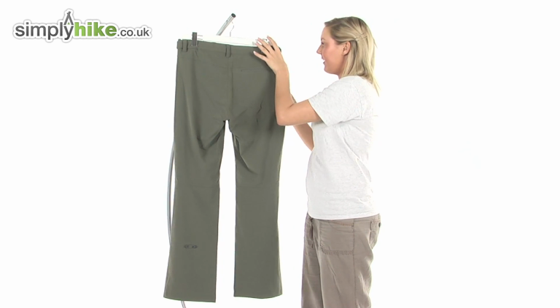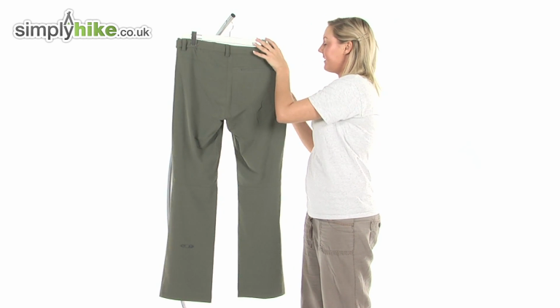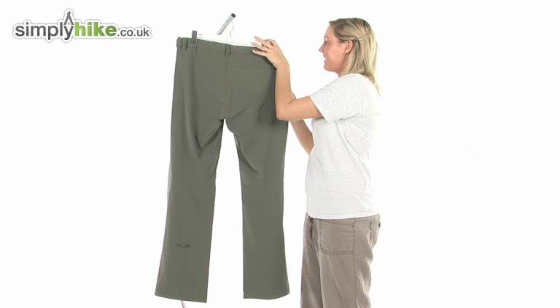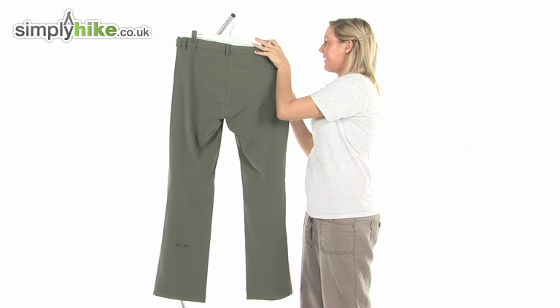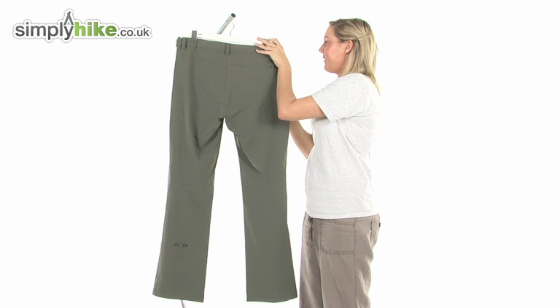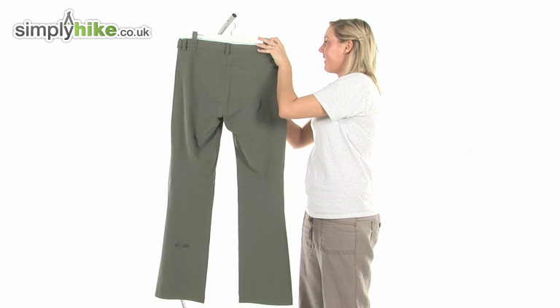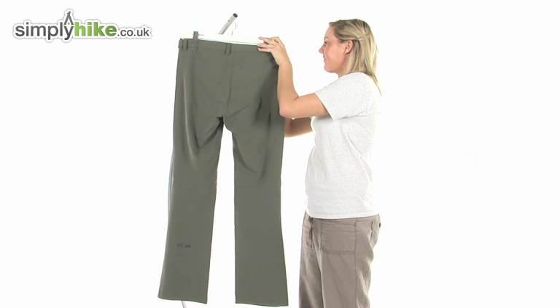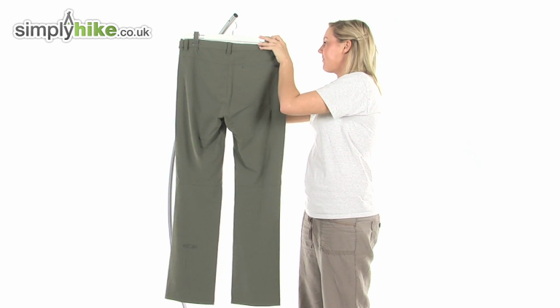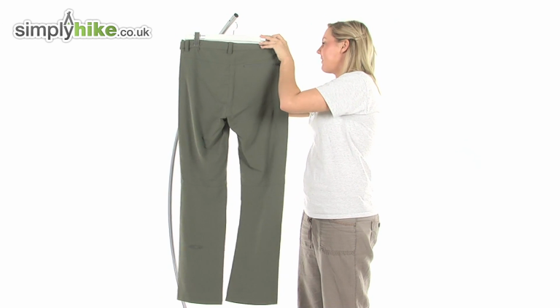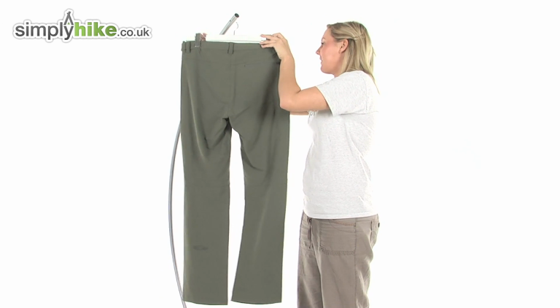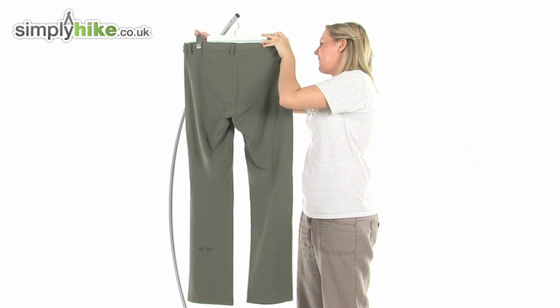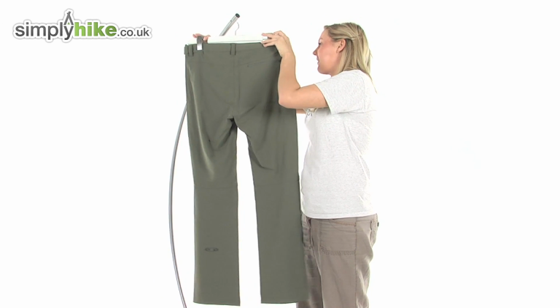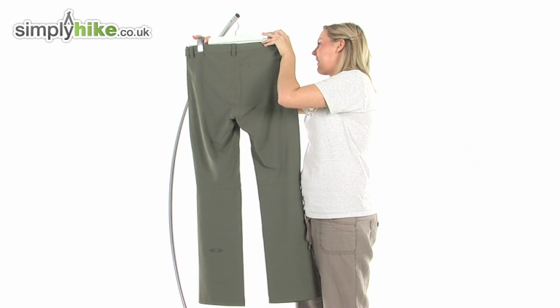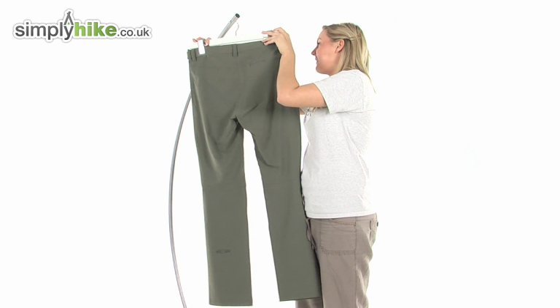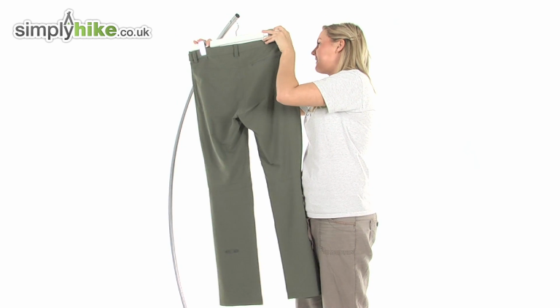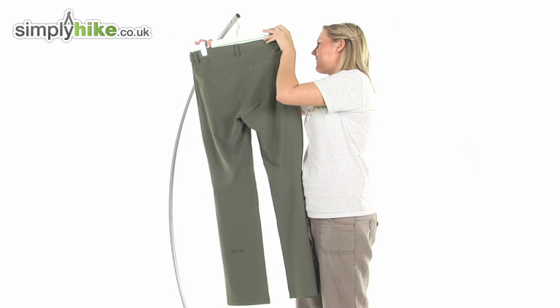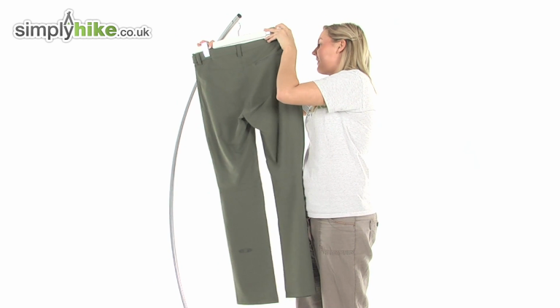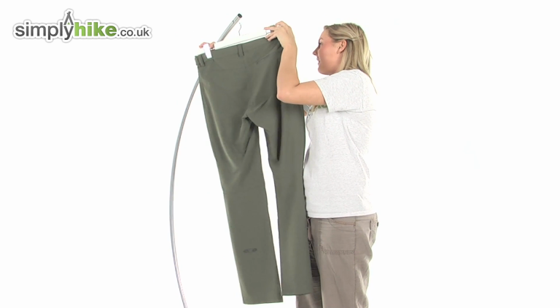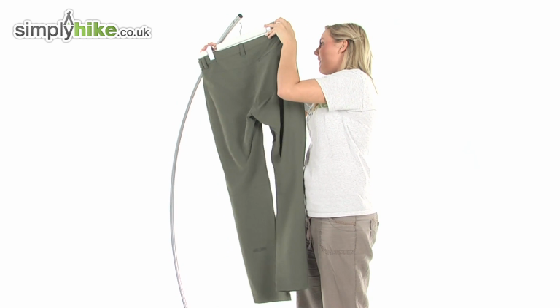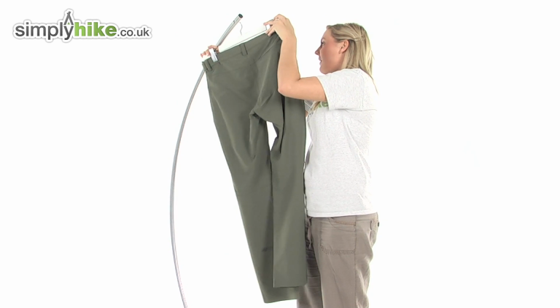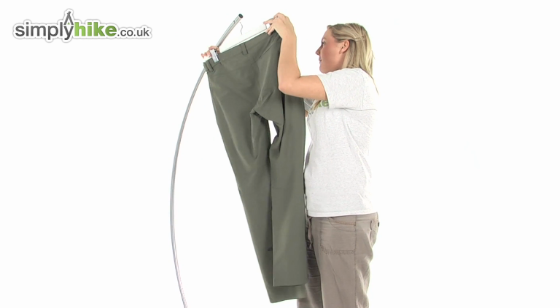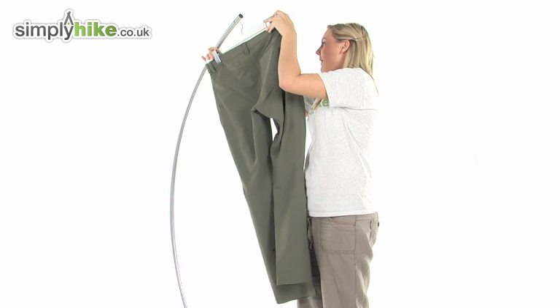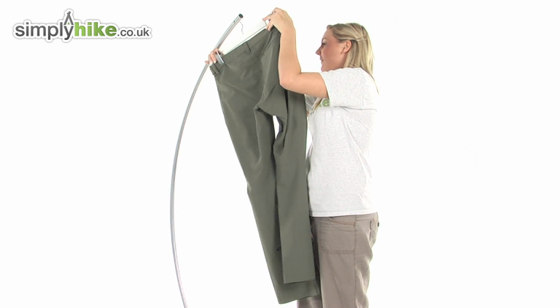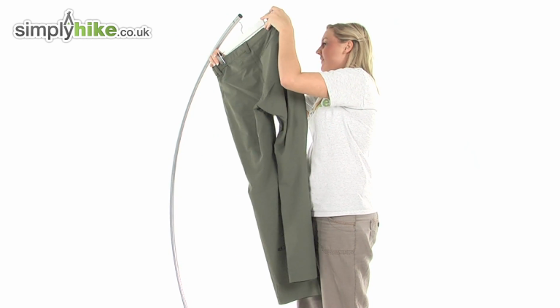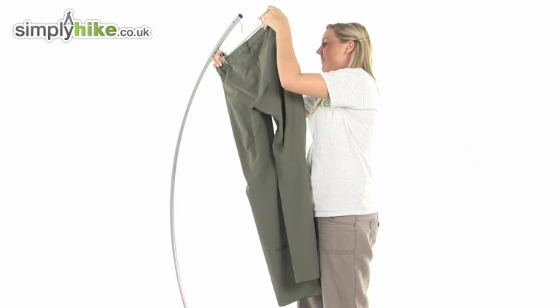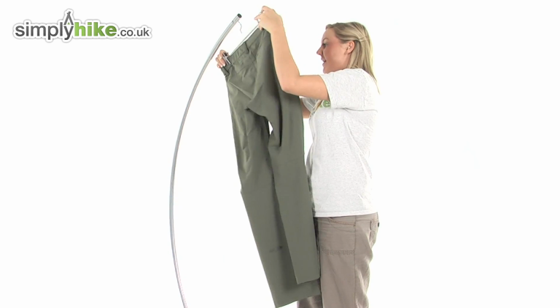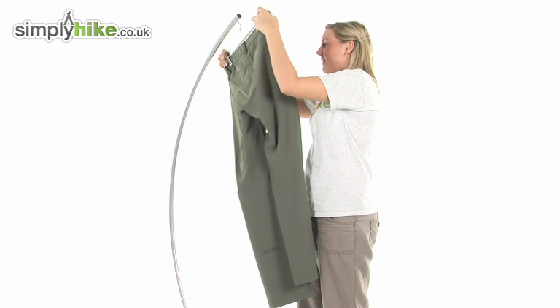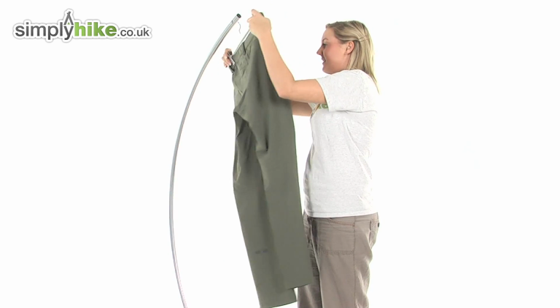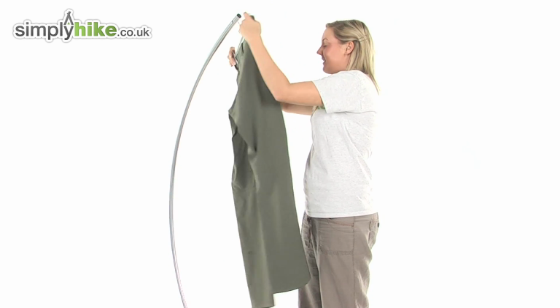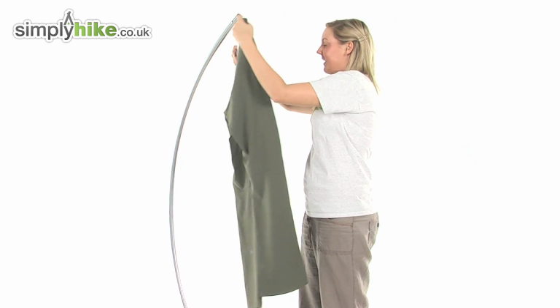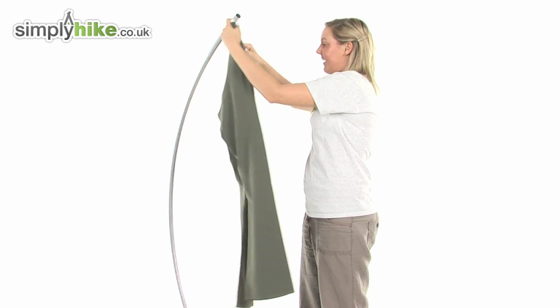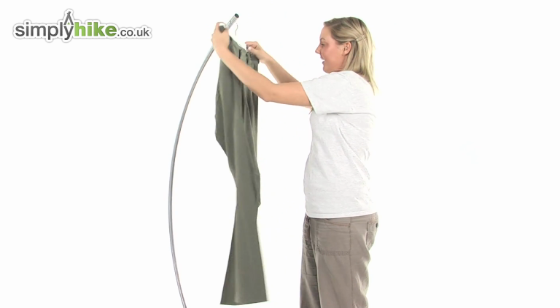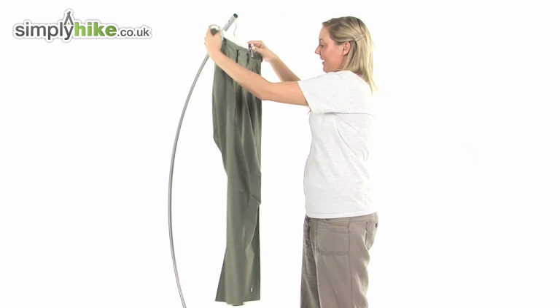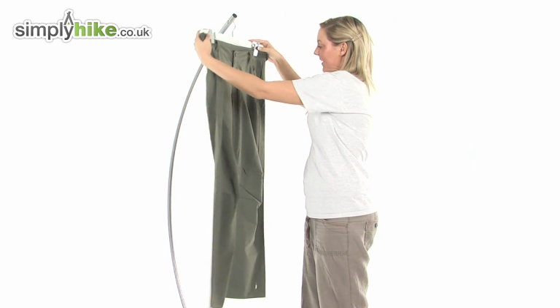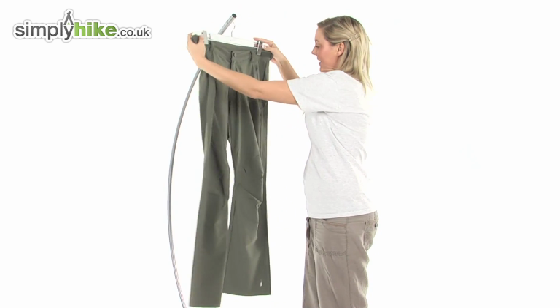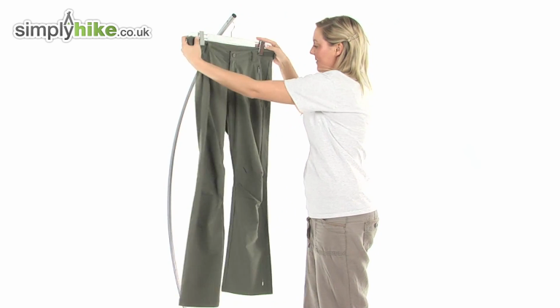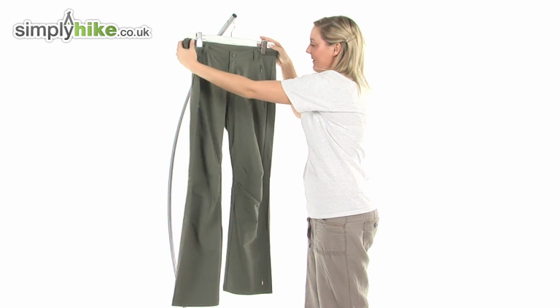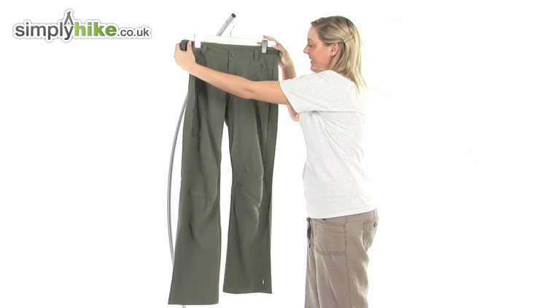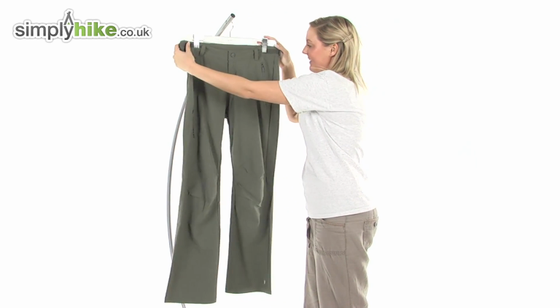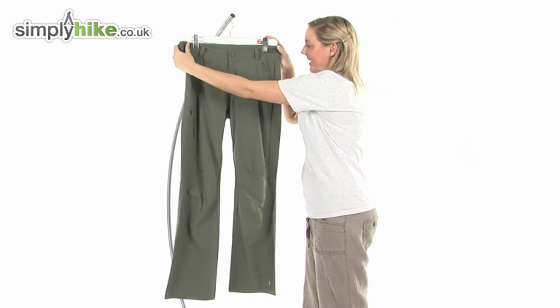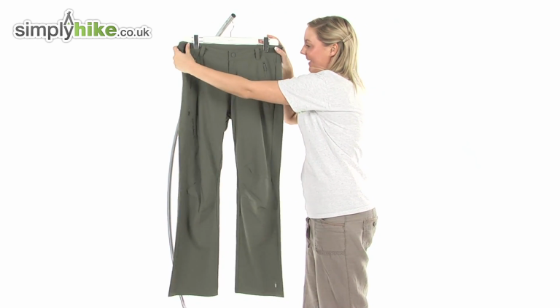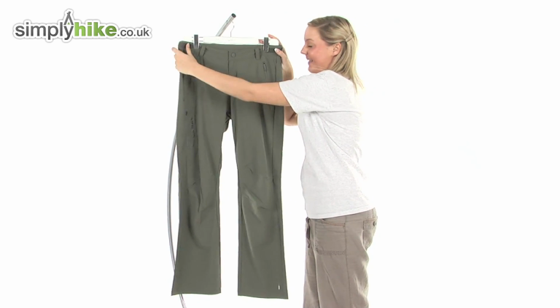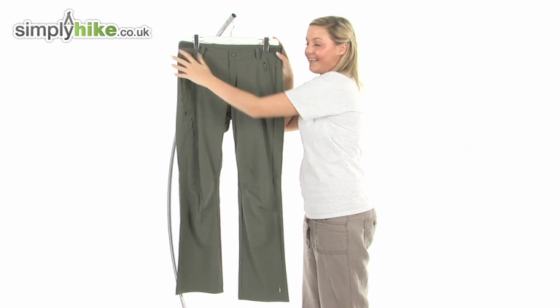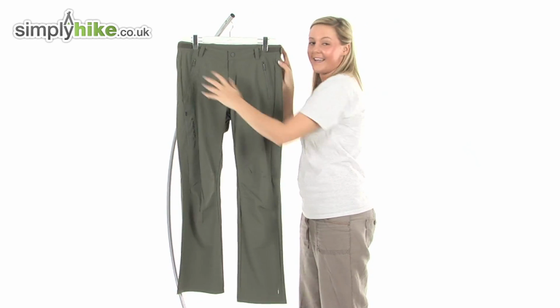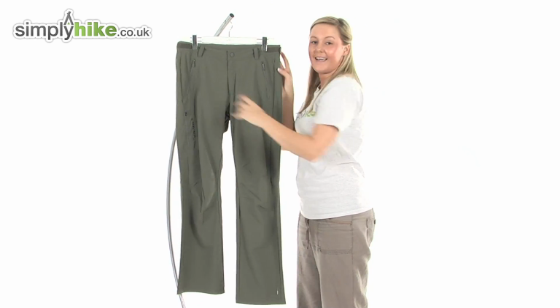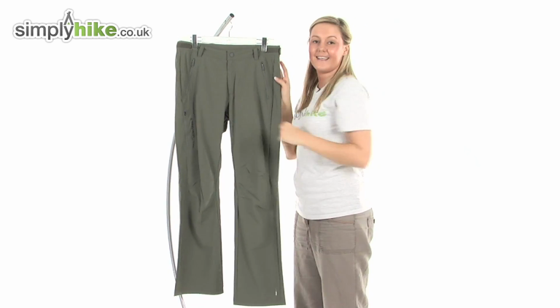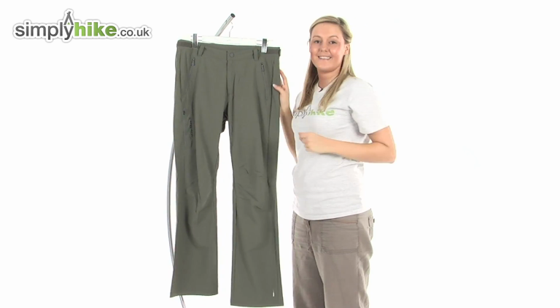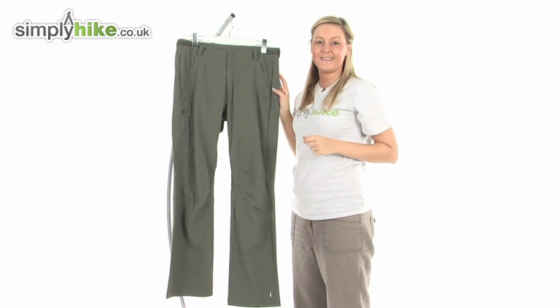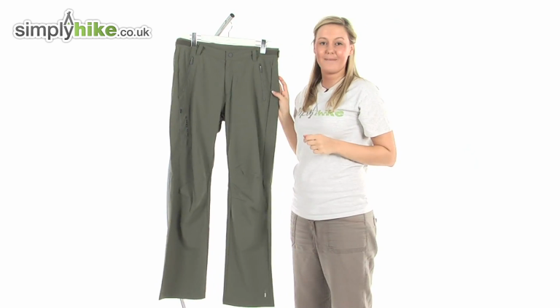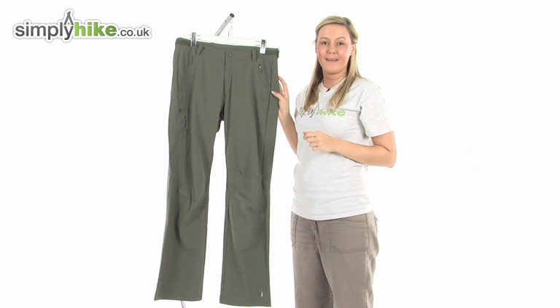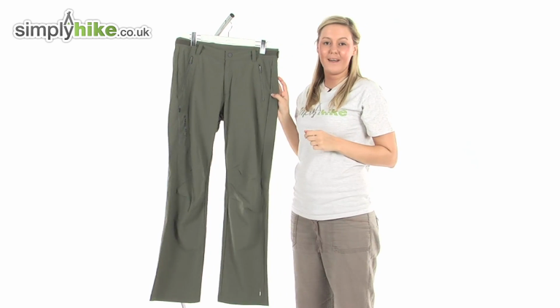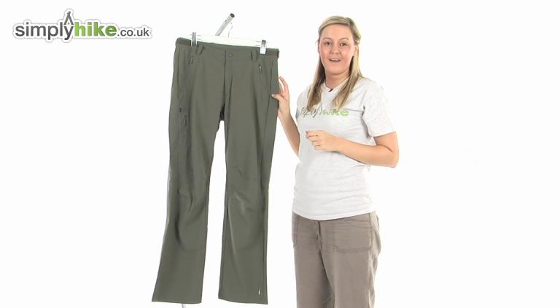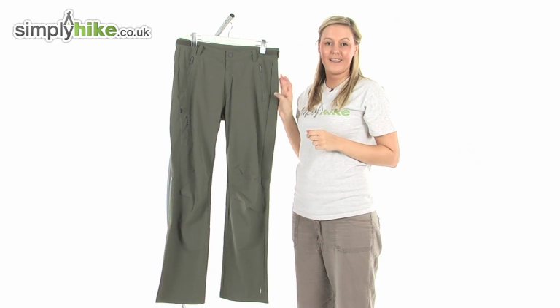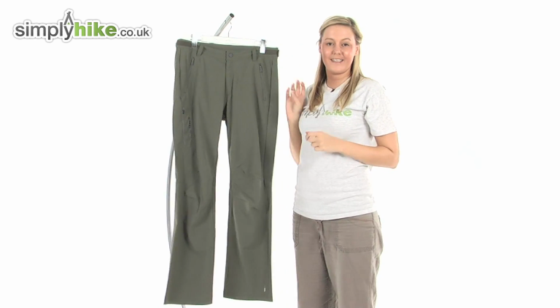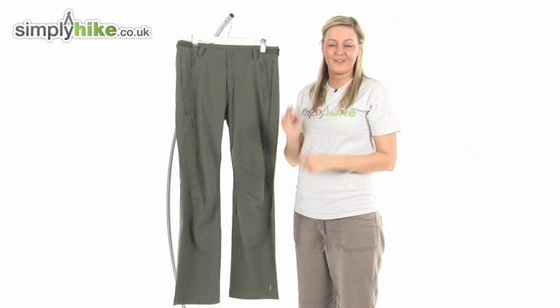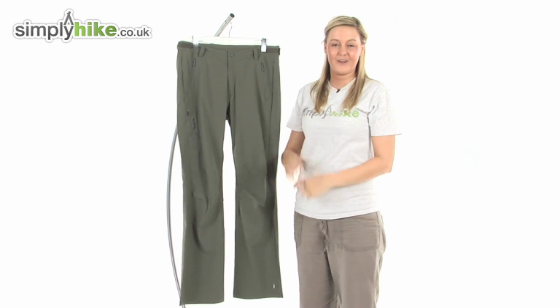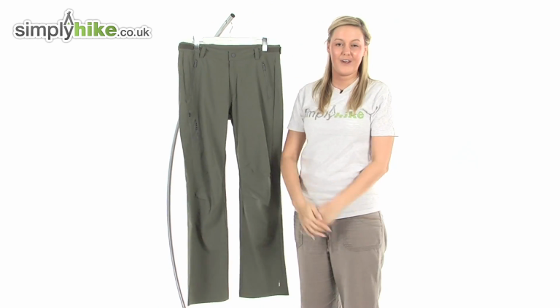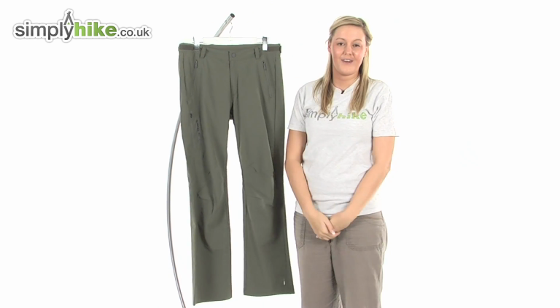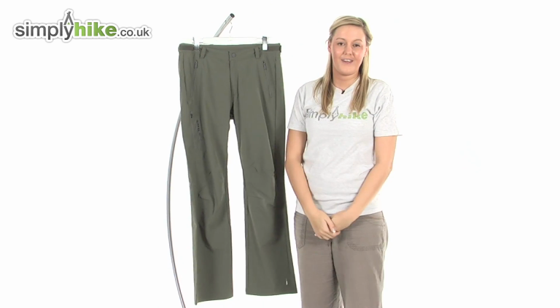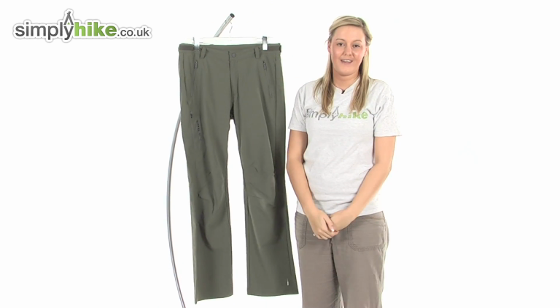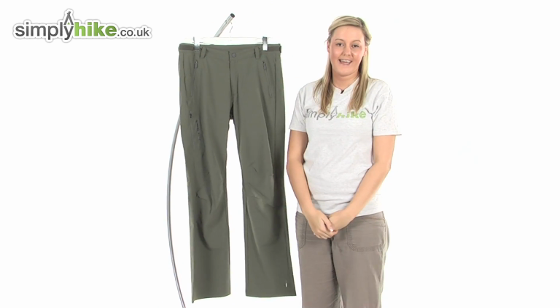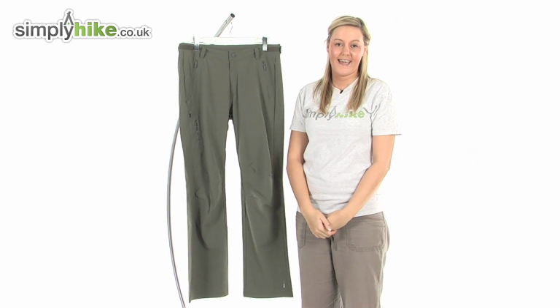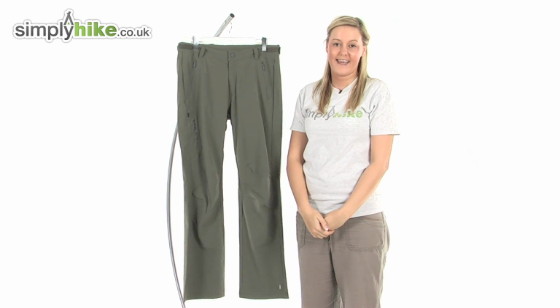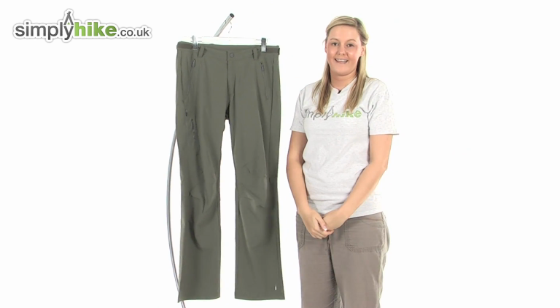The material itself is so soft and really nice quality. So we have a really nice pair of trousers here. Please take a look at simplyhike.co.uk.